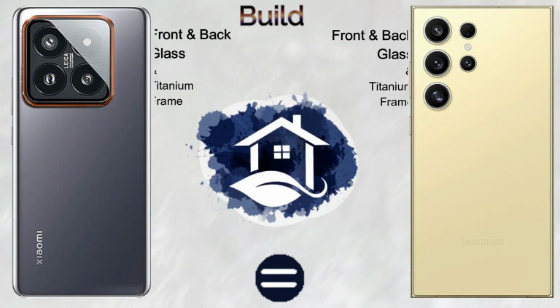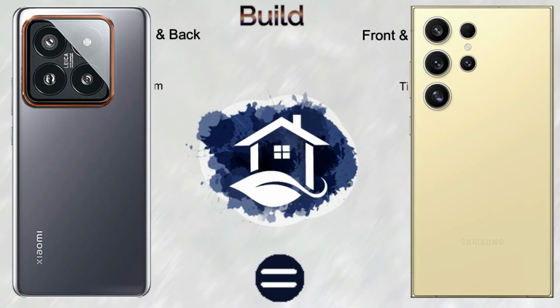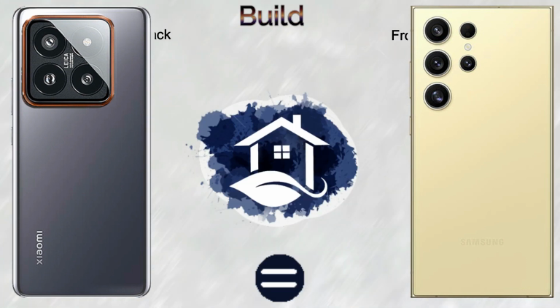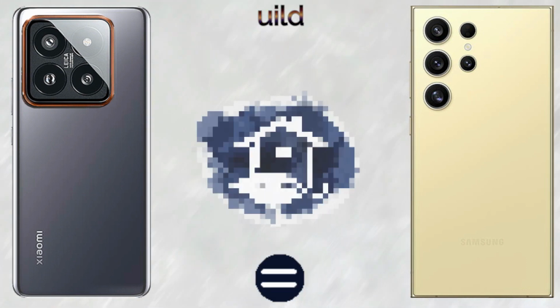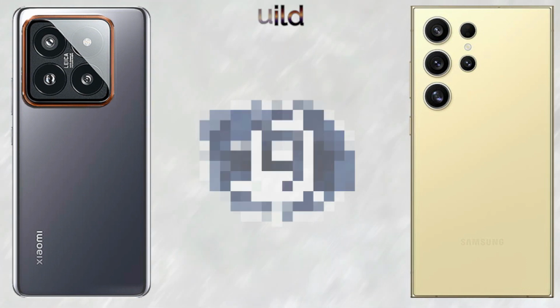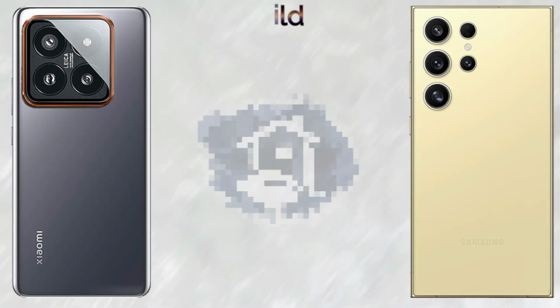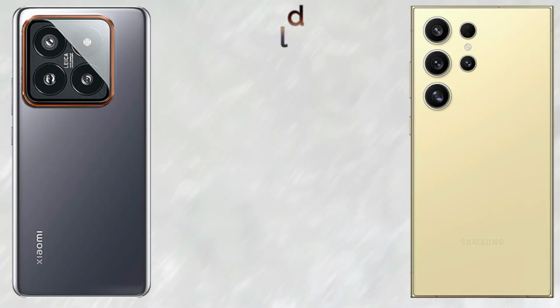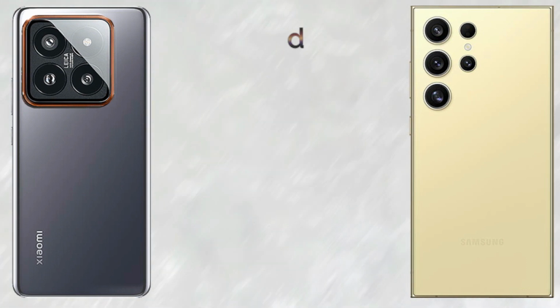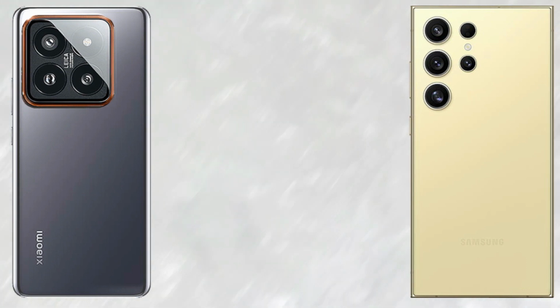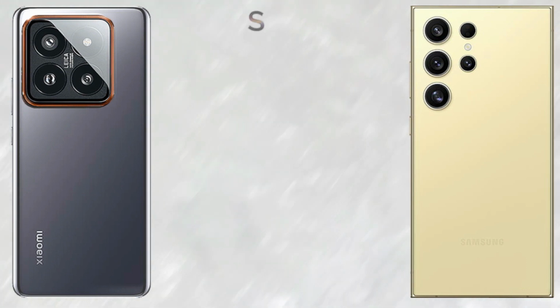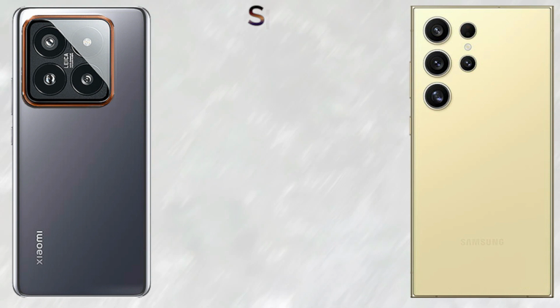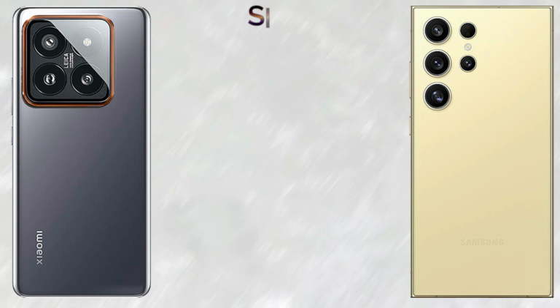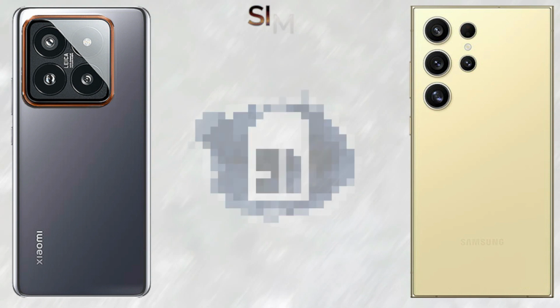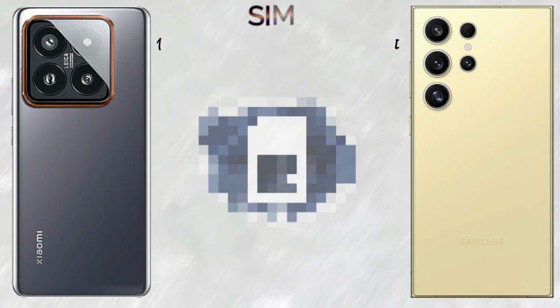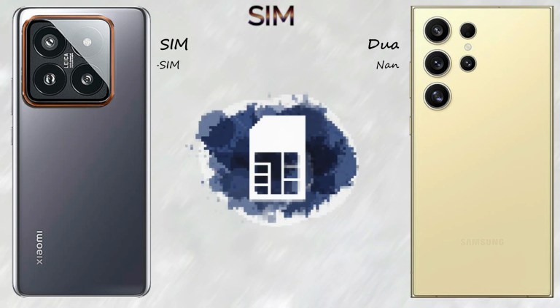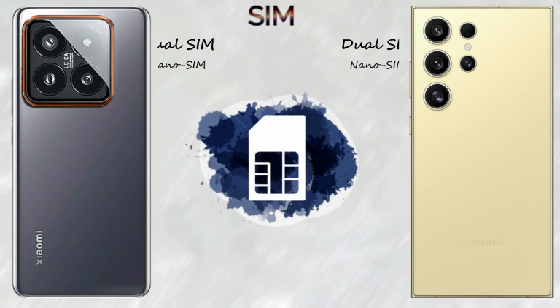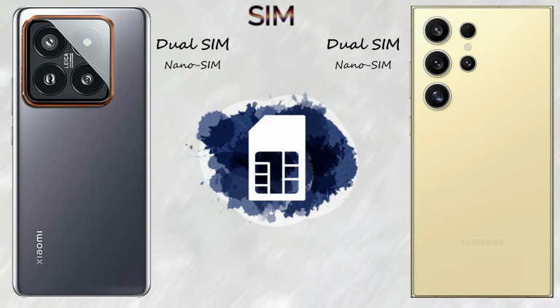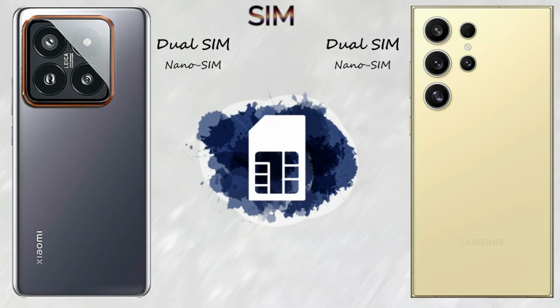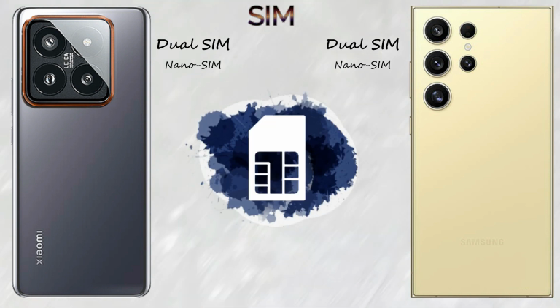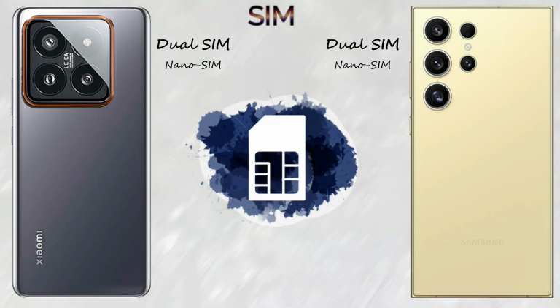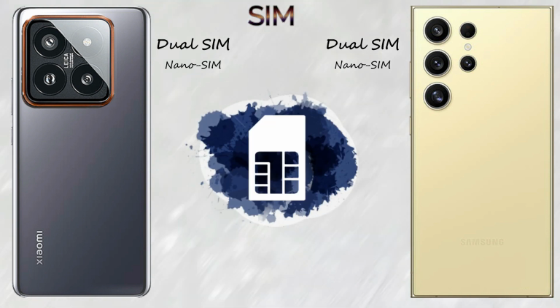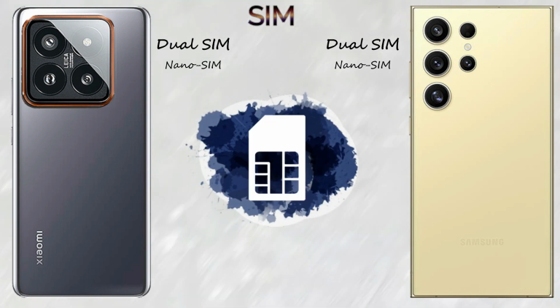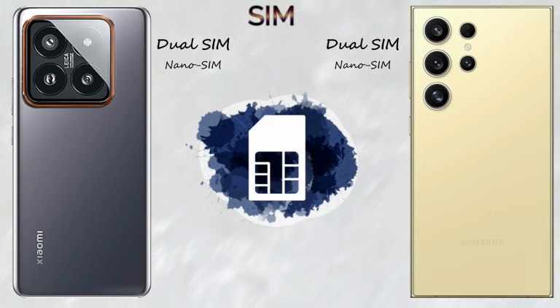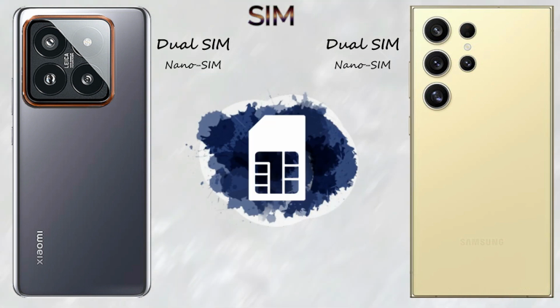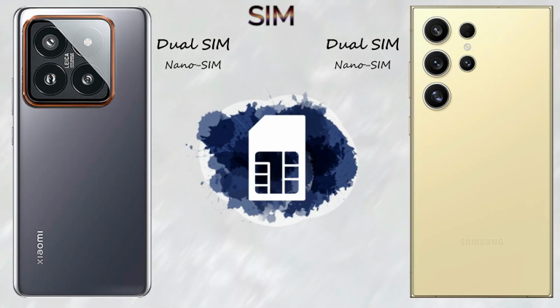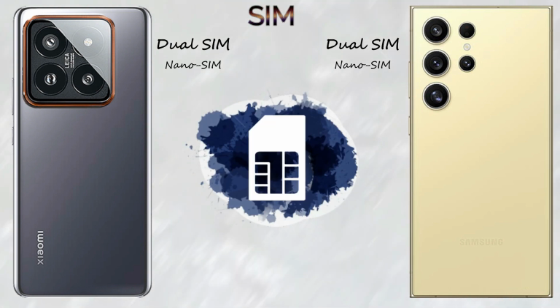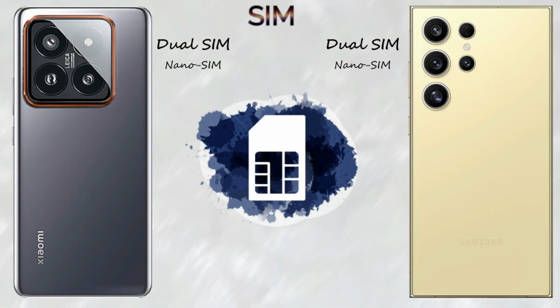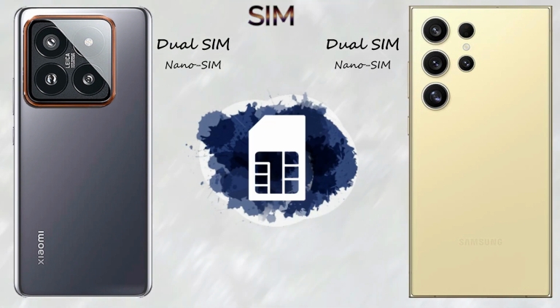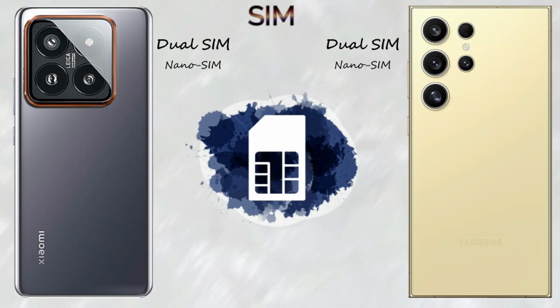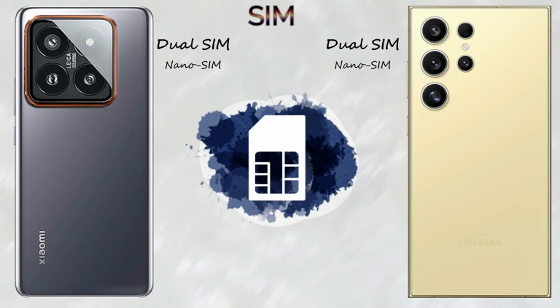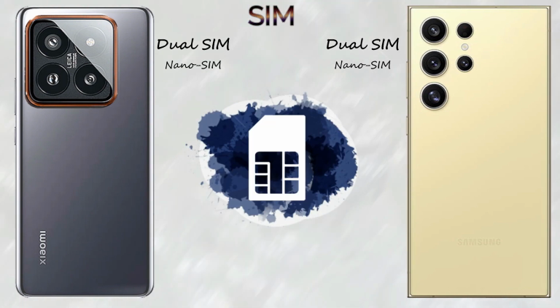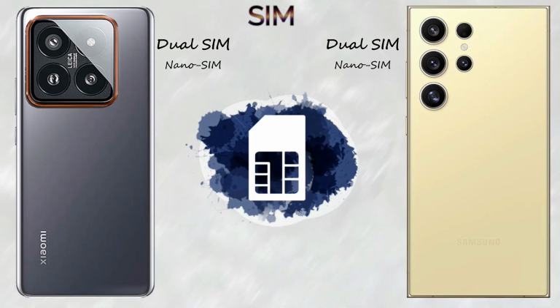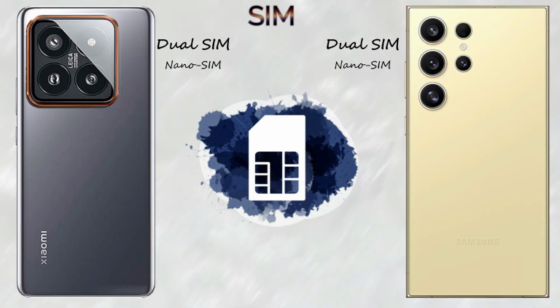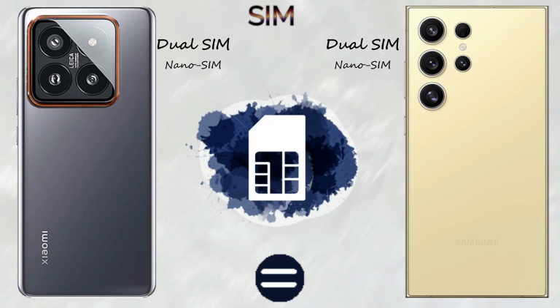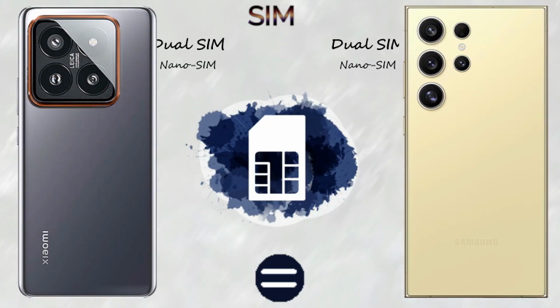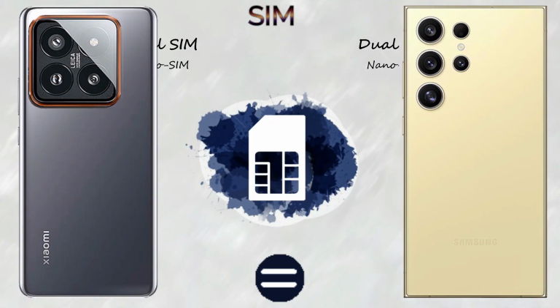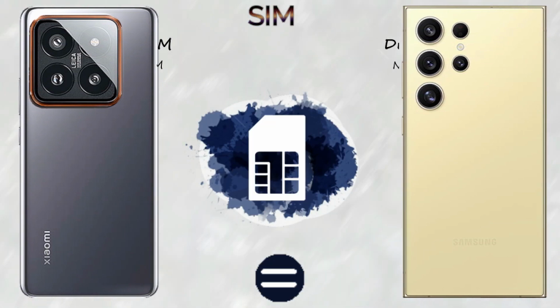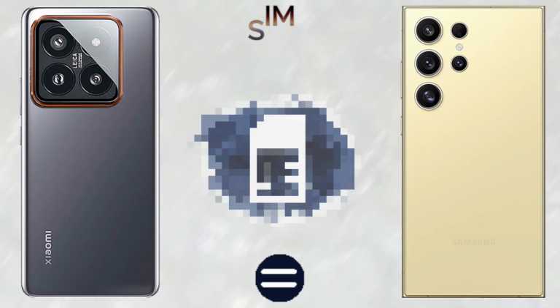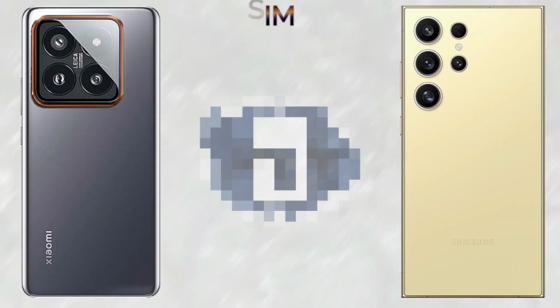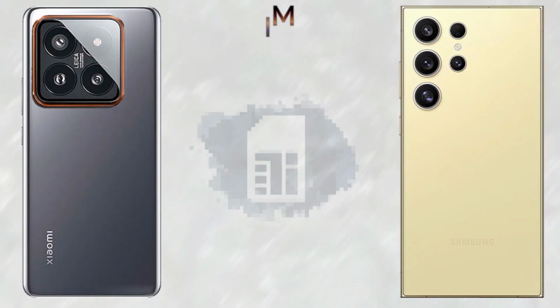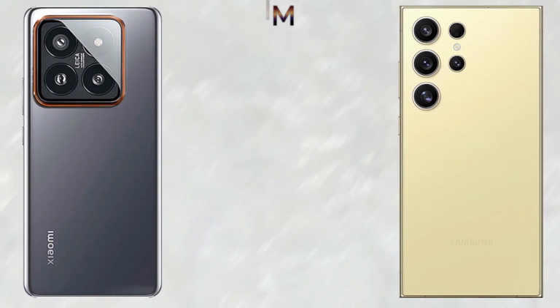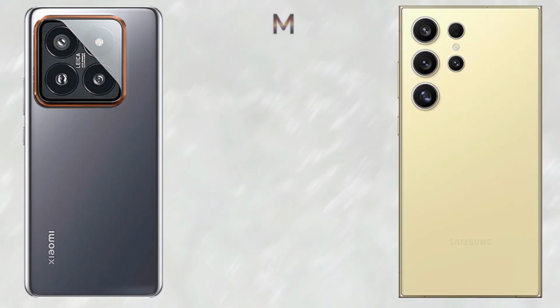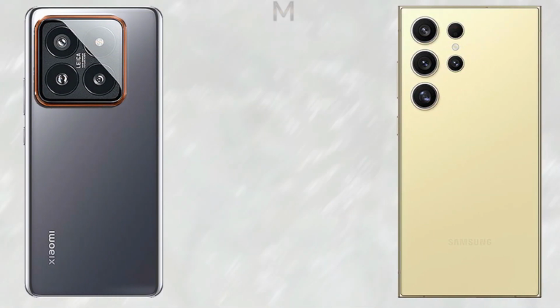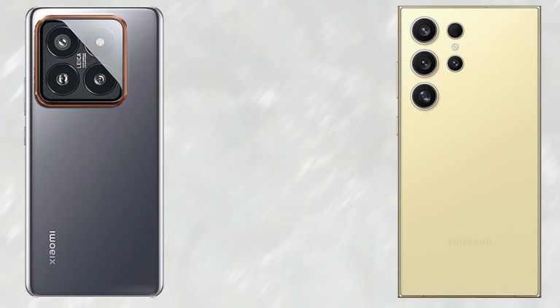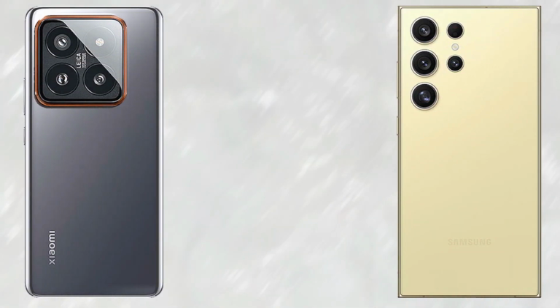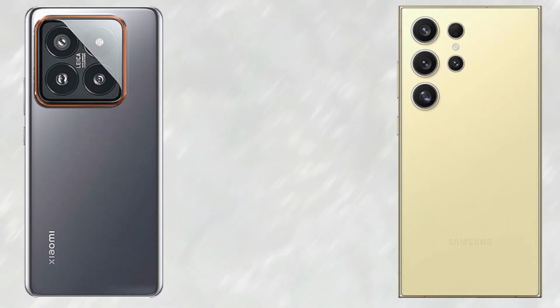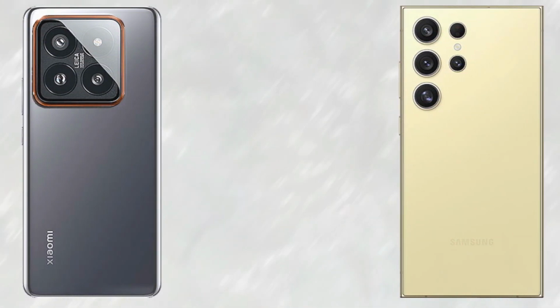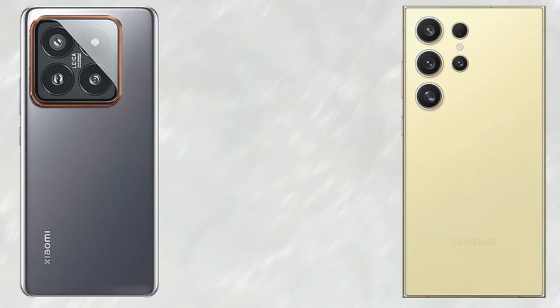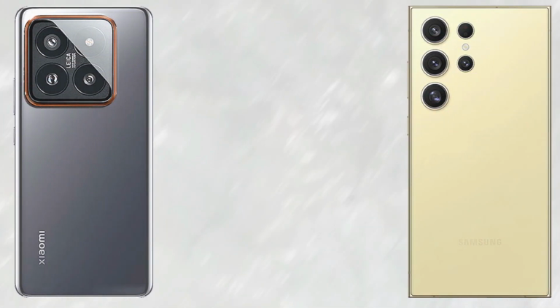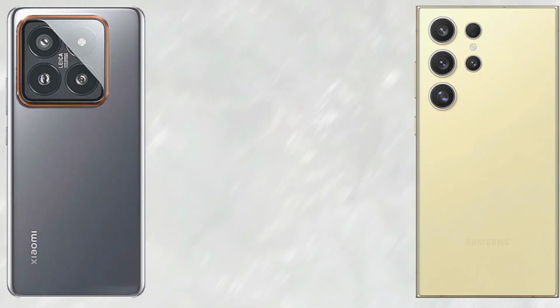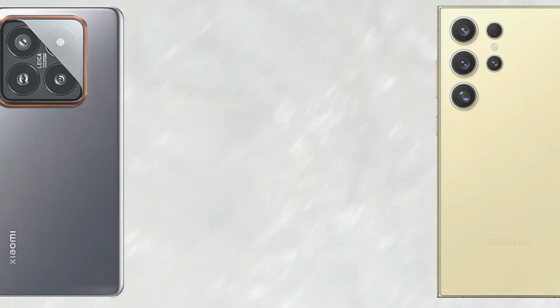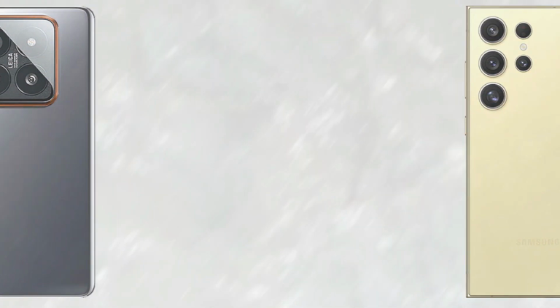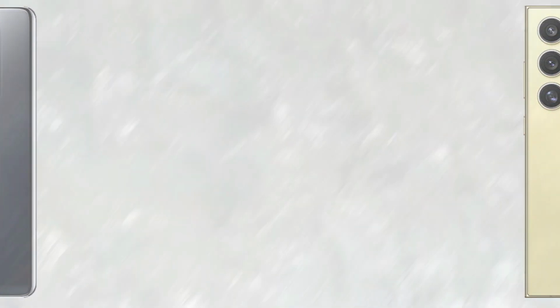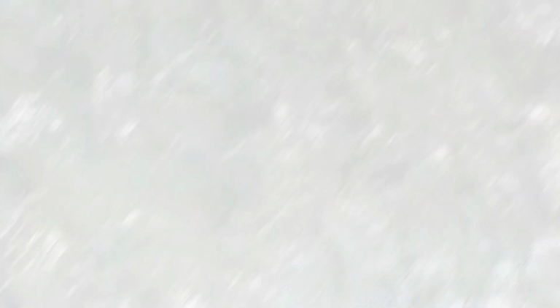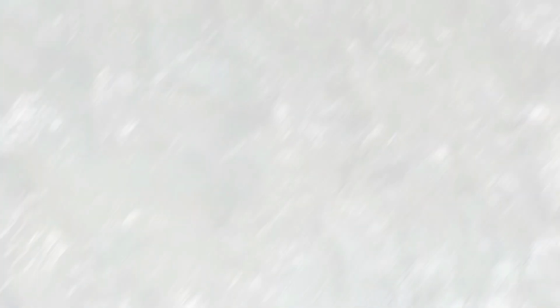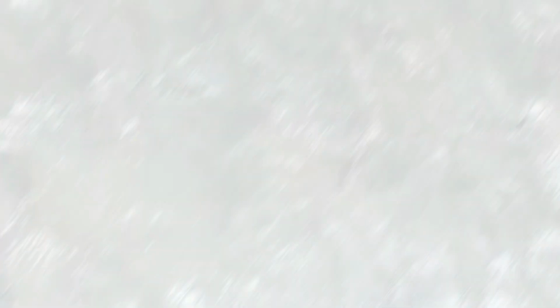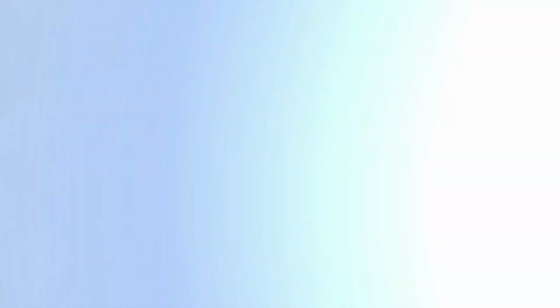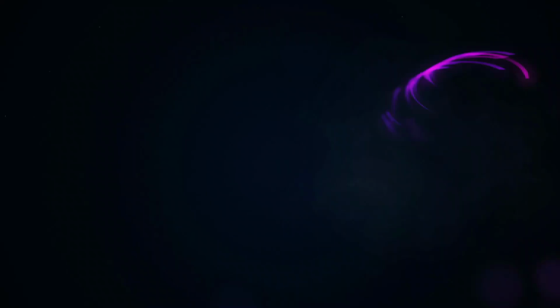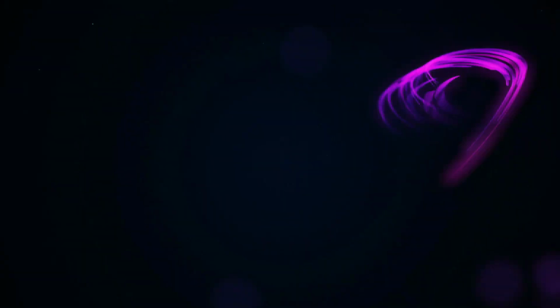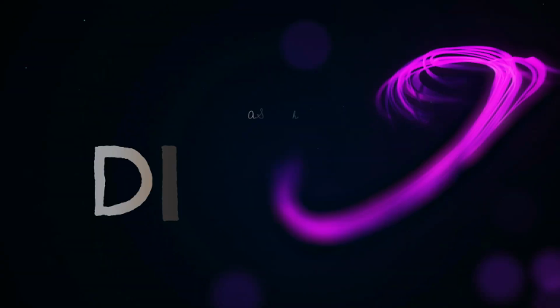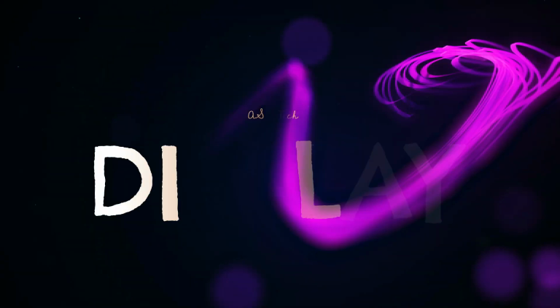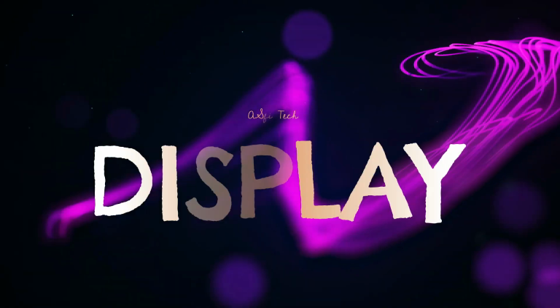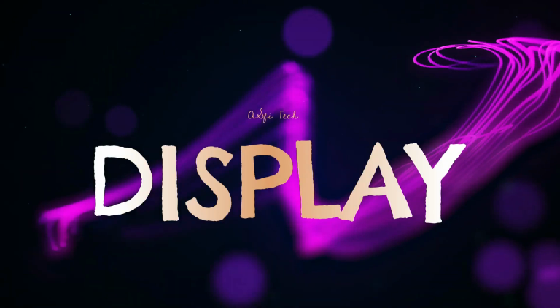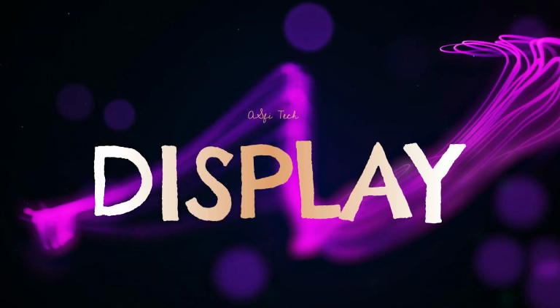The build: both devices come with front and back glass and a titanium frame, and both come with dual SIM, nano-SIM and eSIM card support.